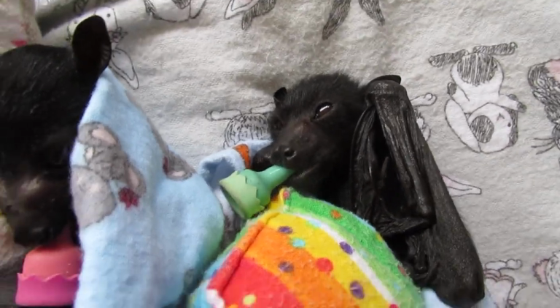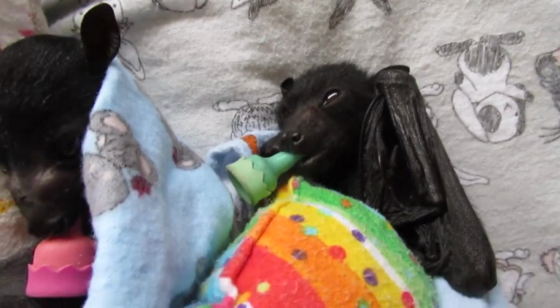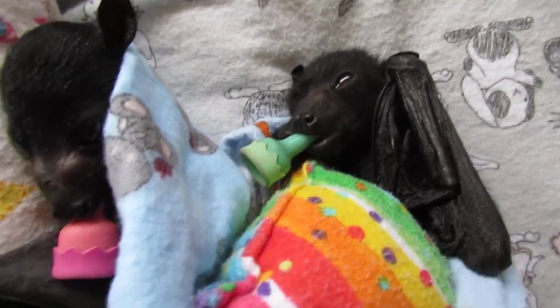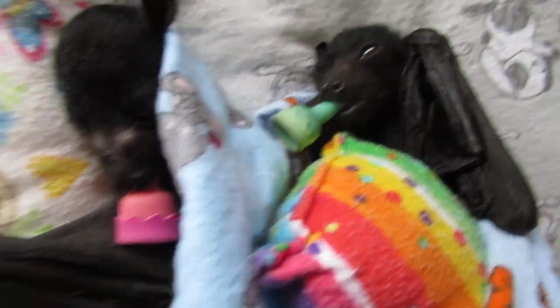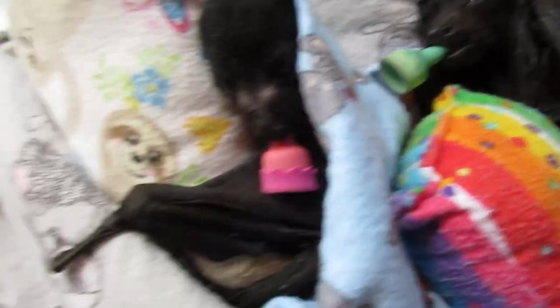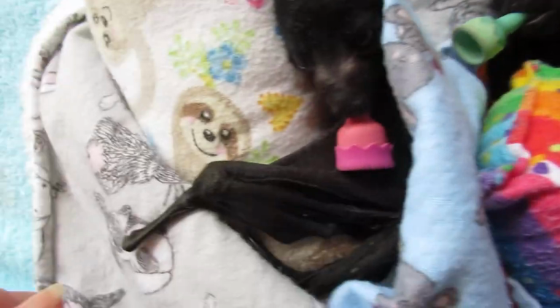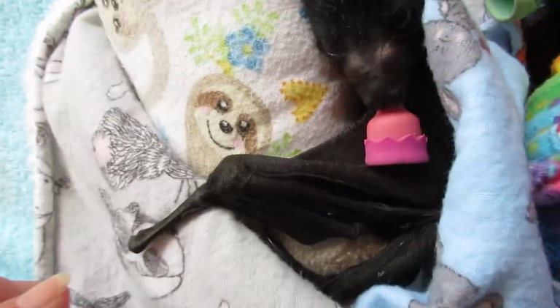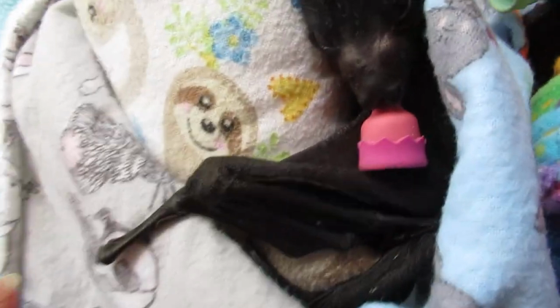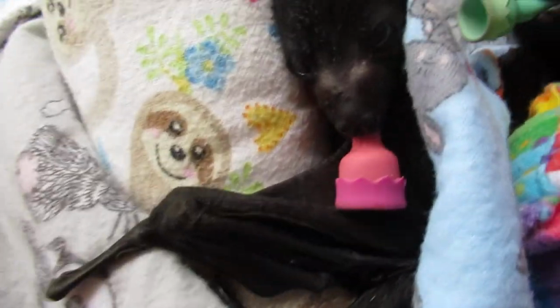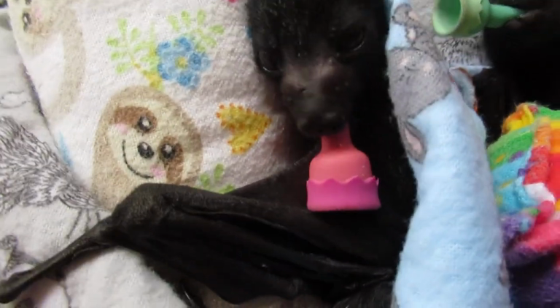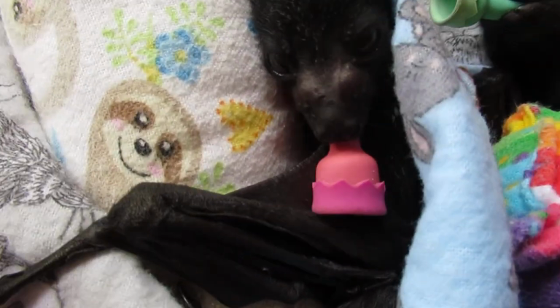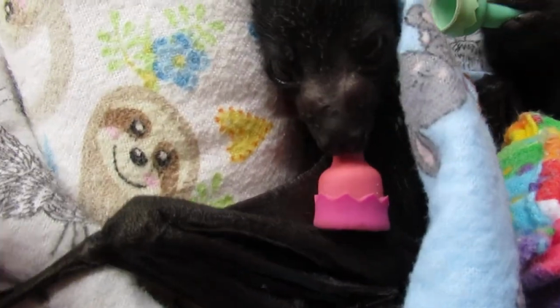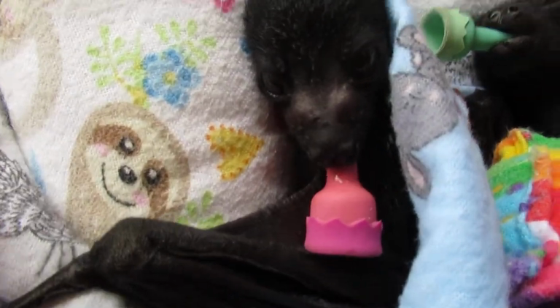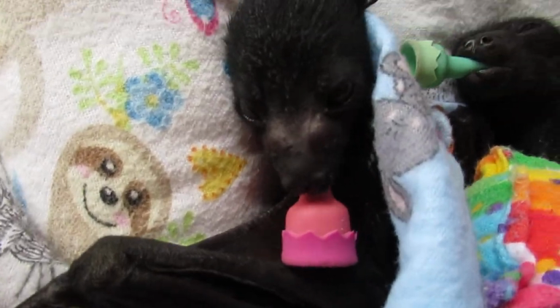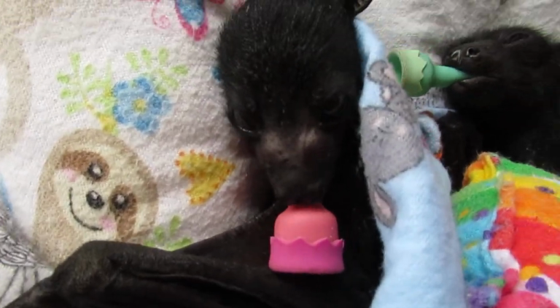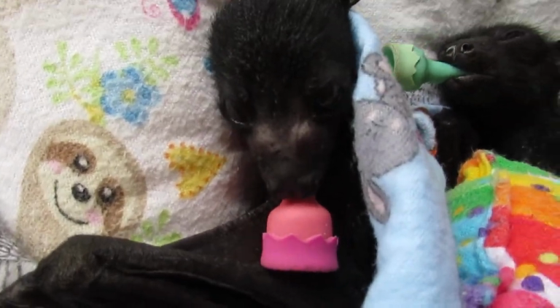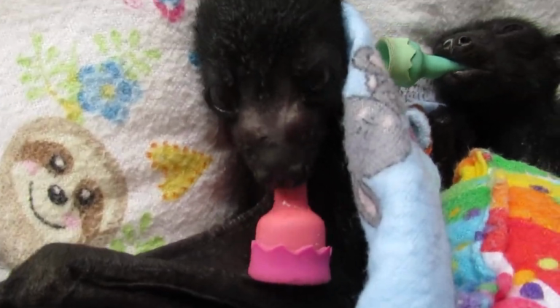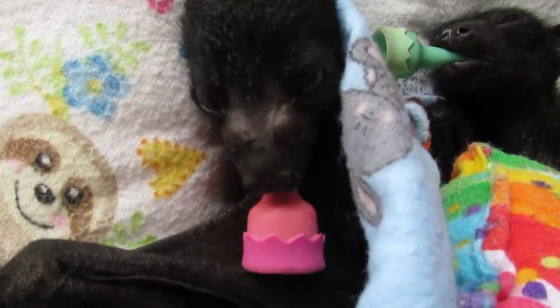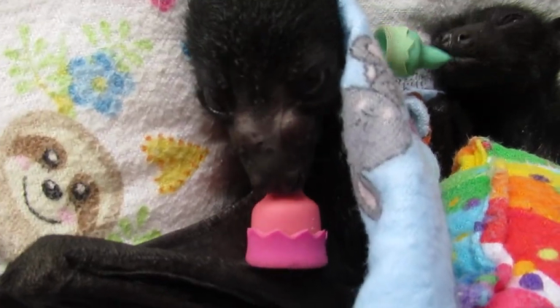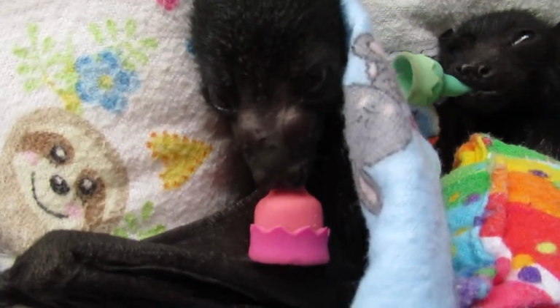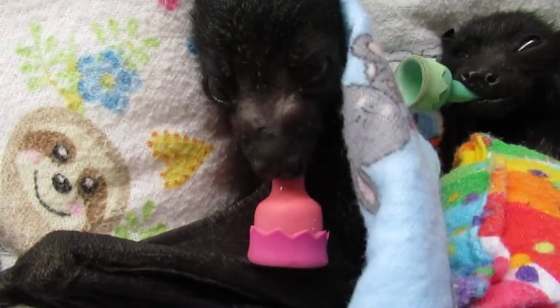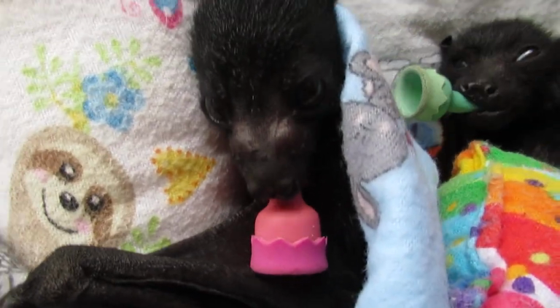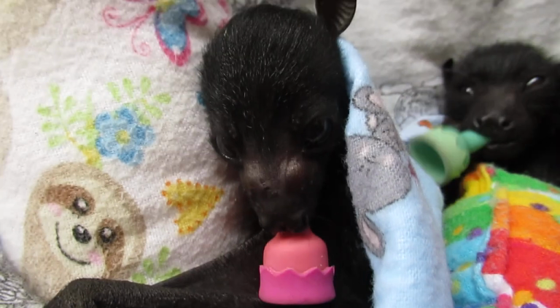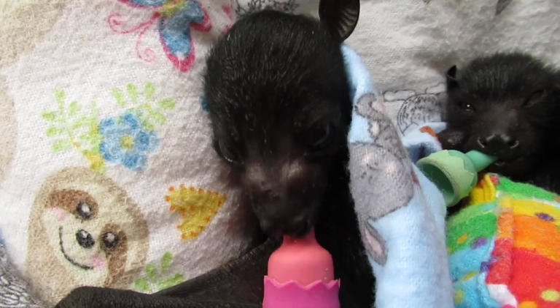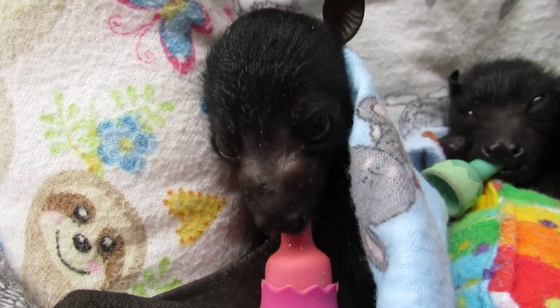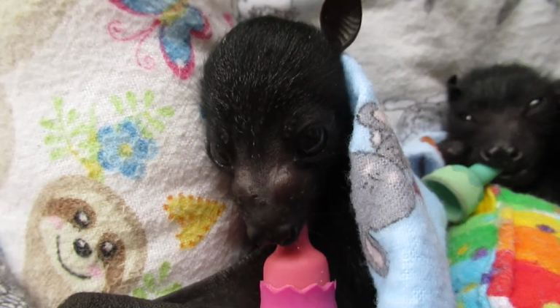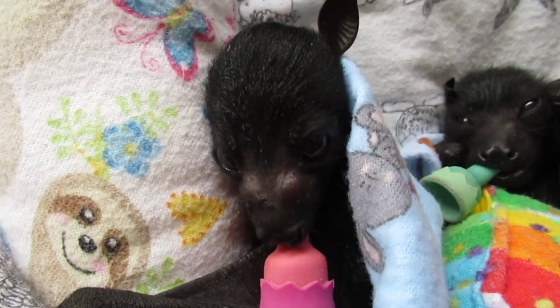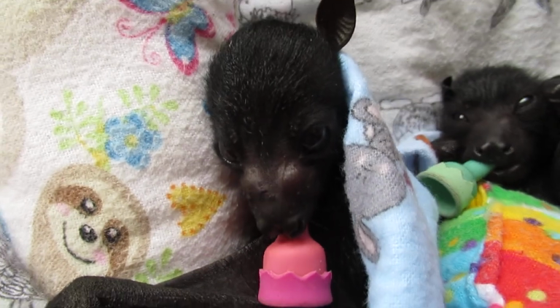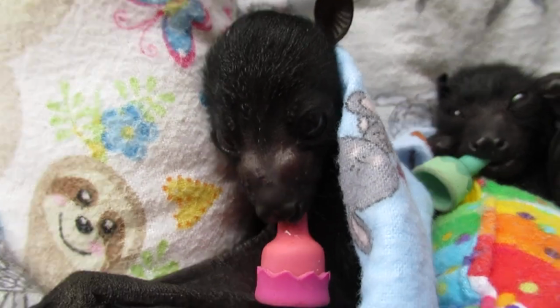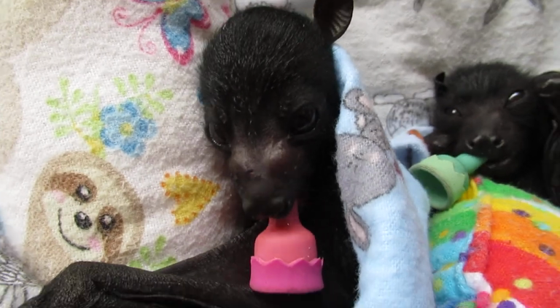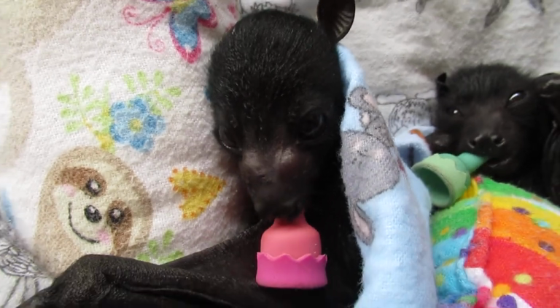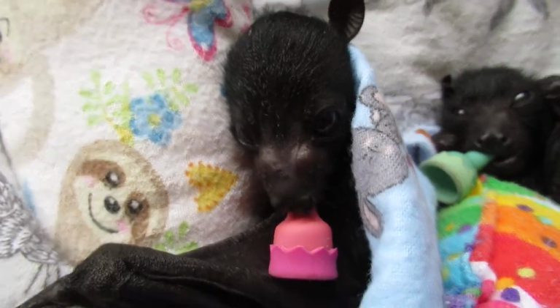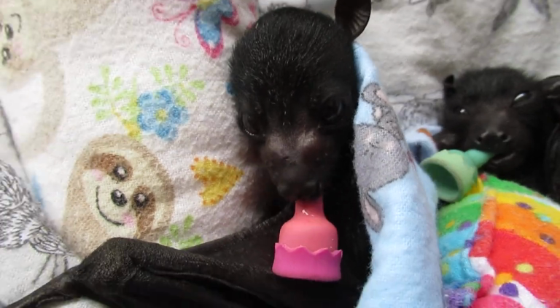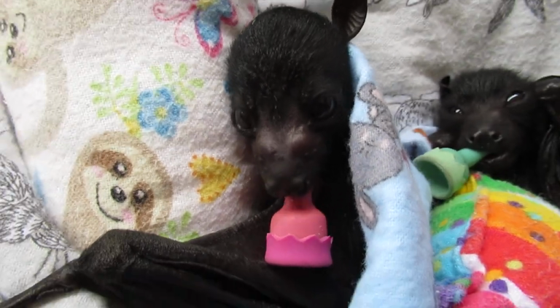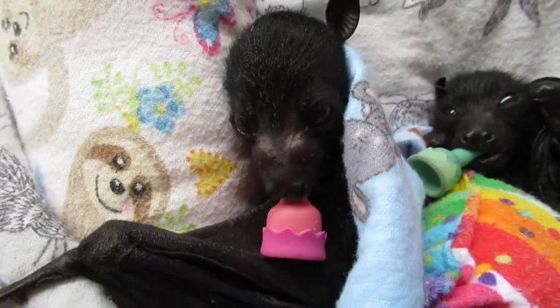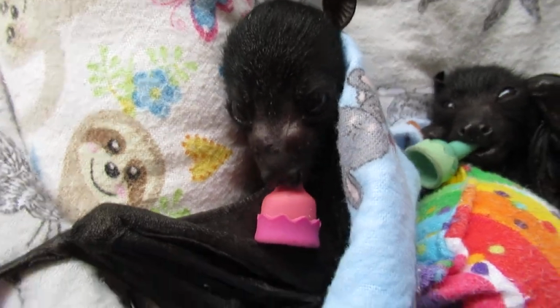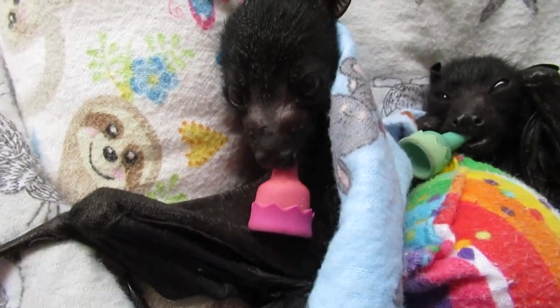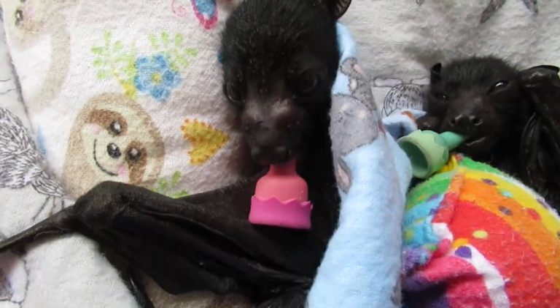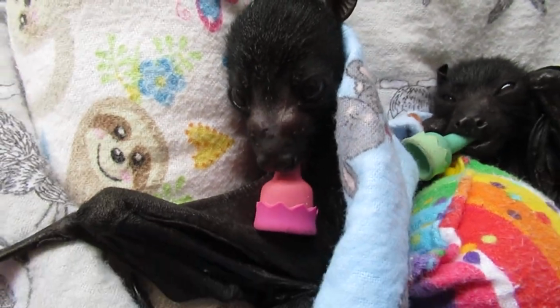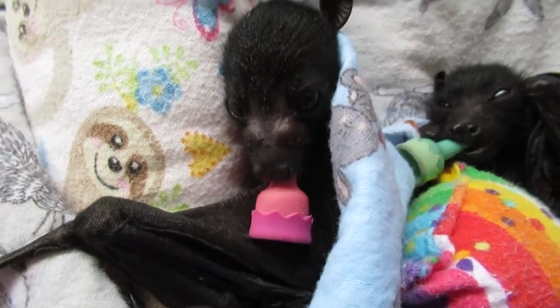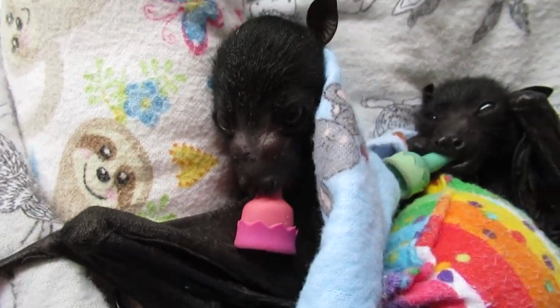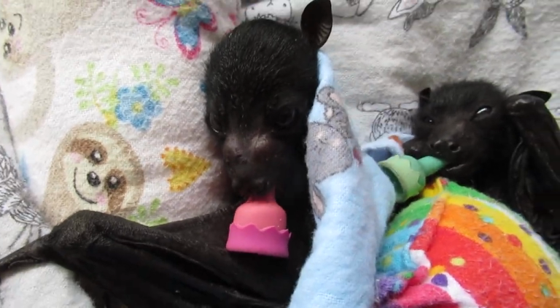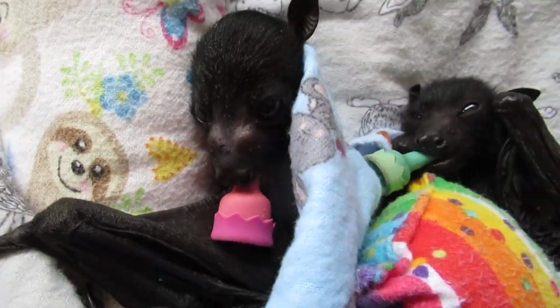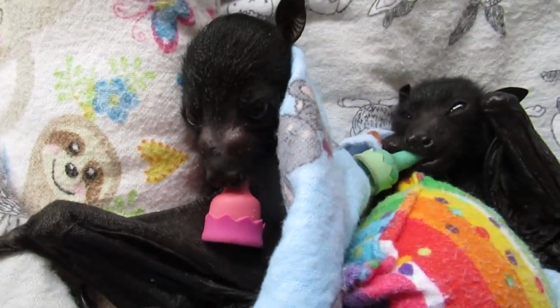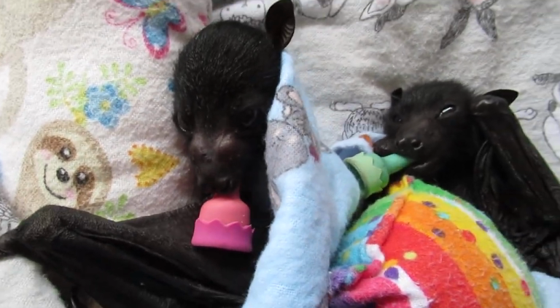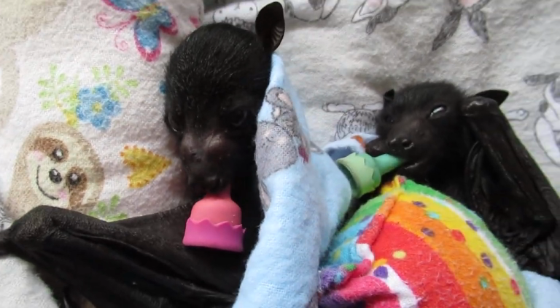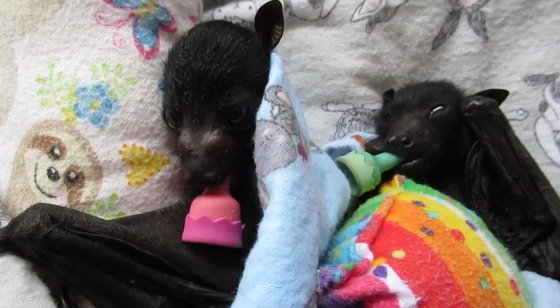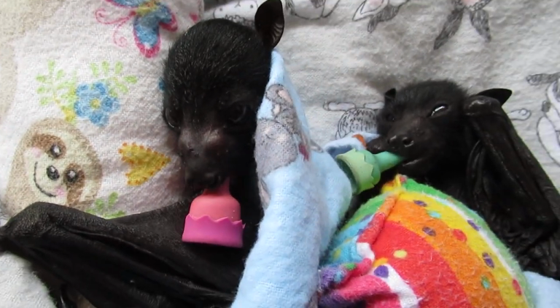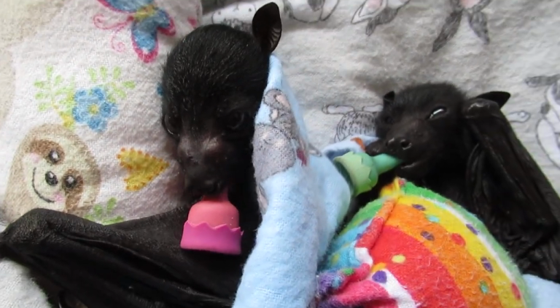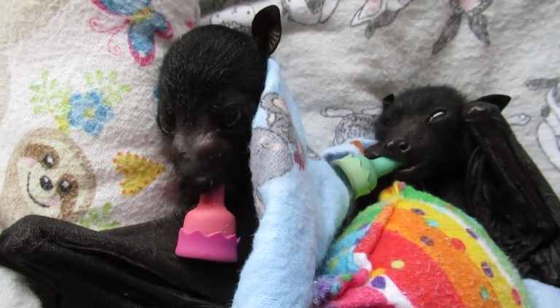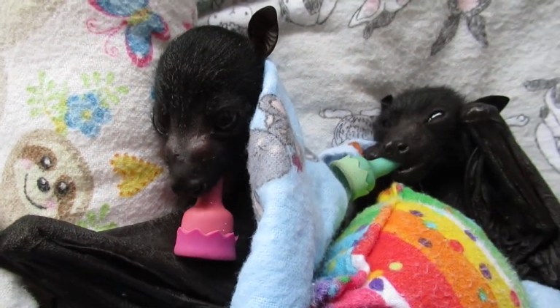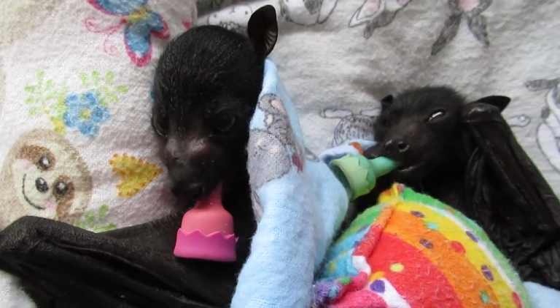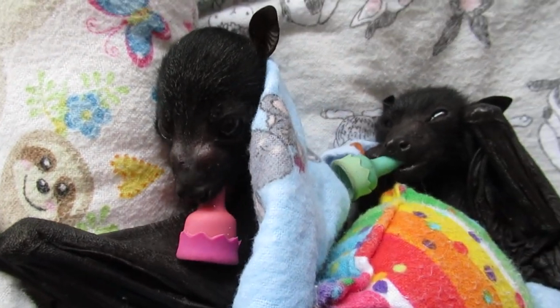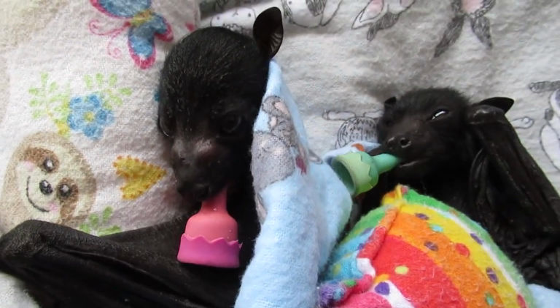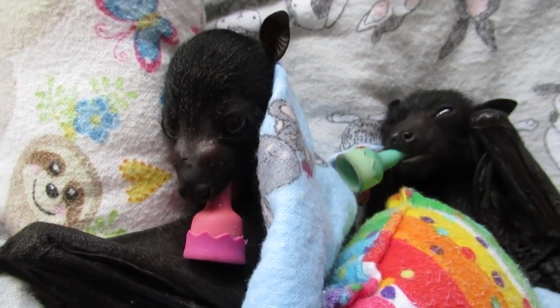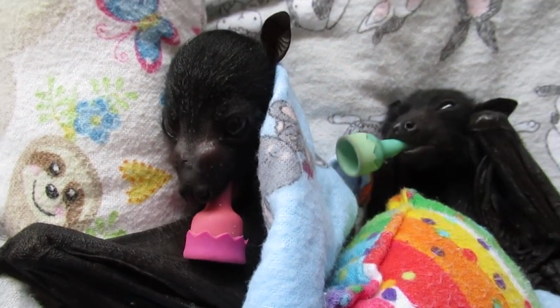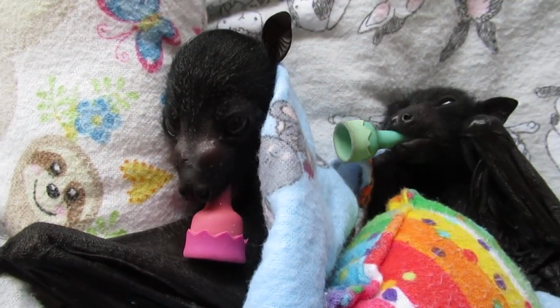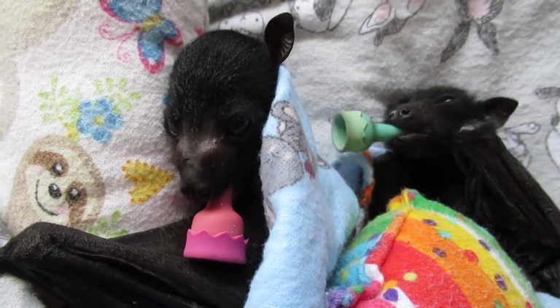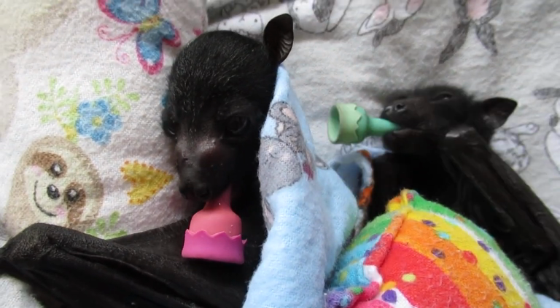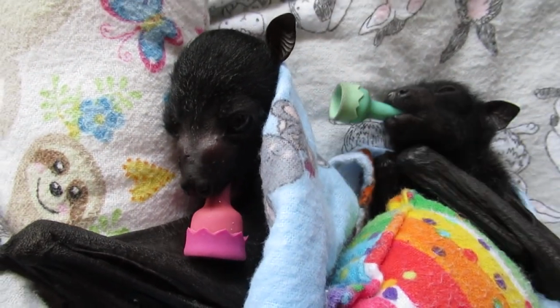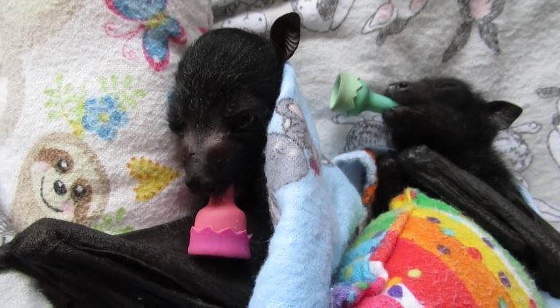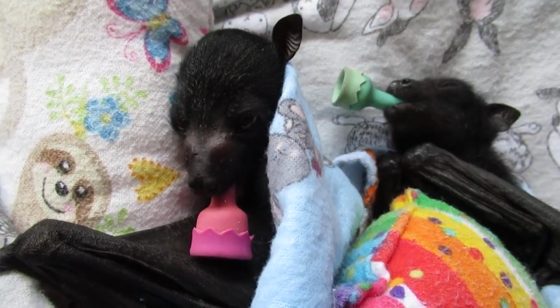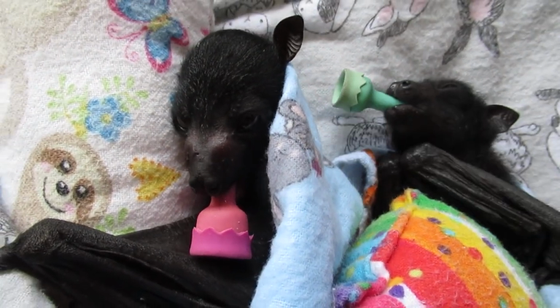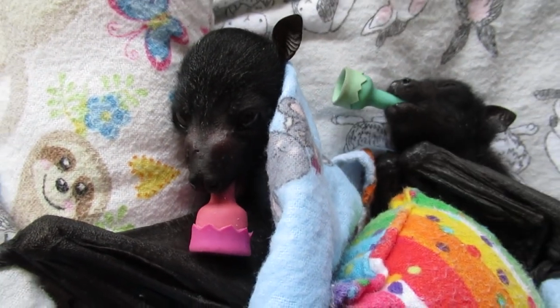Kestrel has a new baby brother. This is Willie Wagtail. I'm keeping with my bird theme this year.